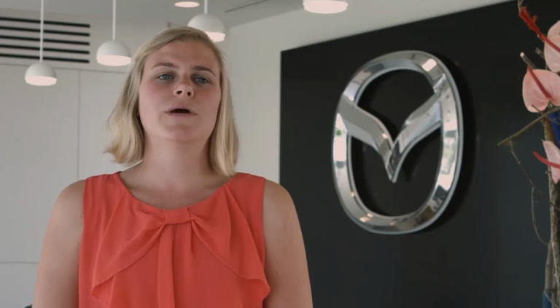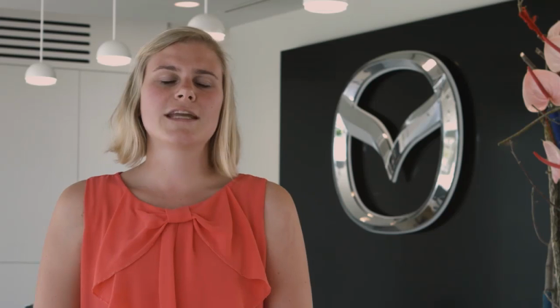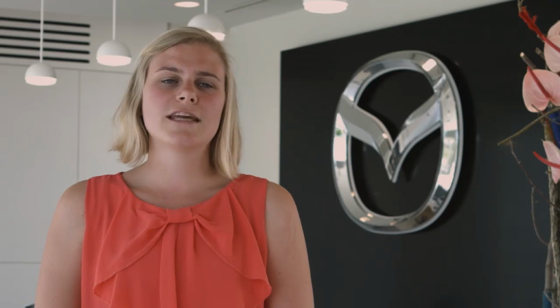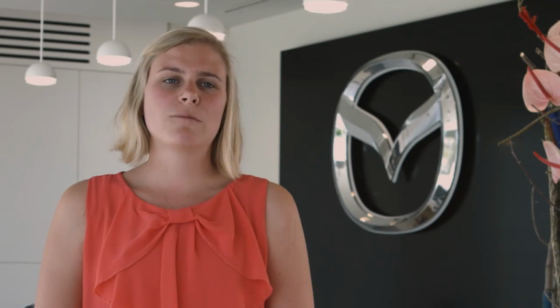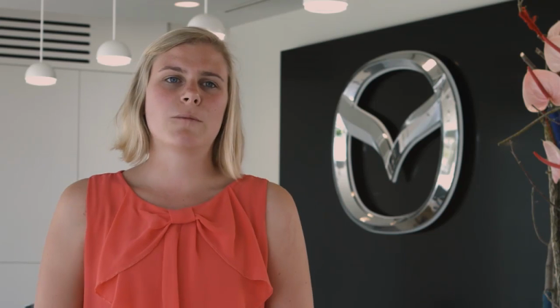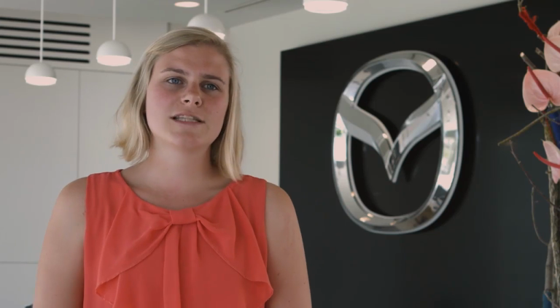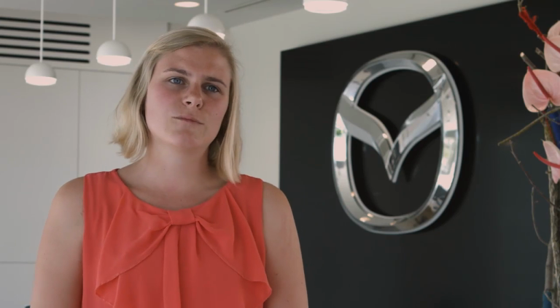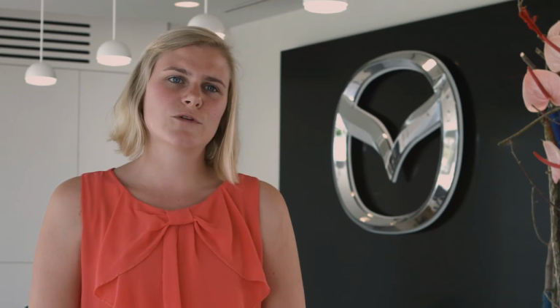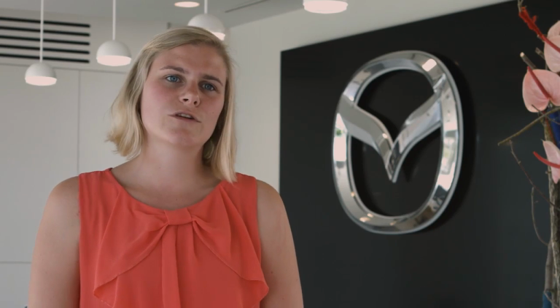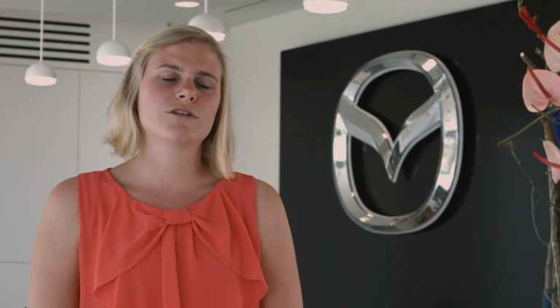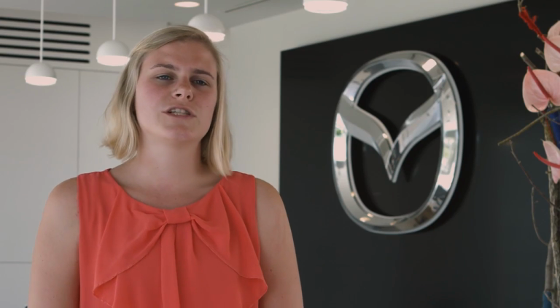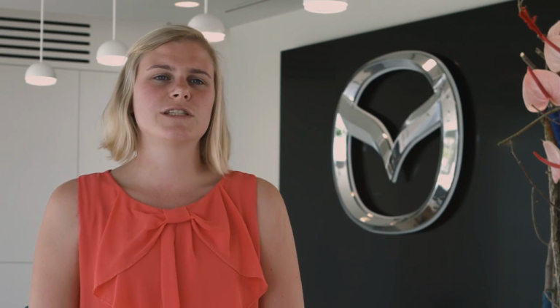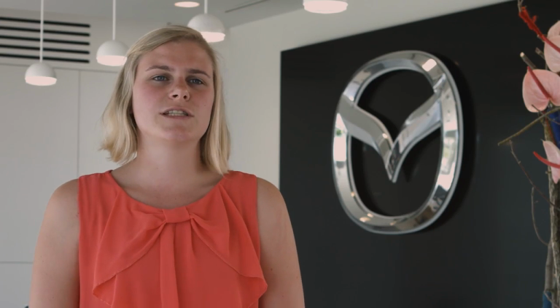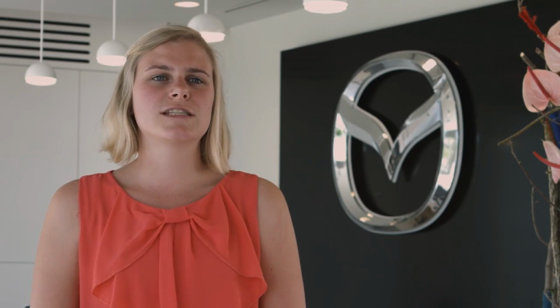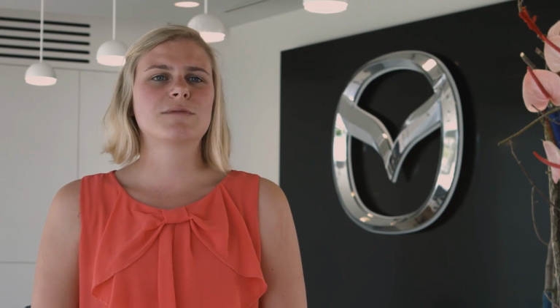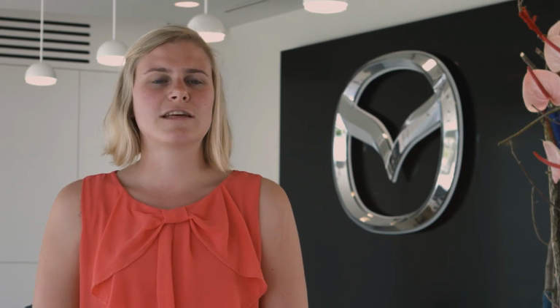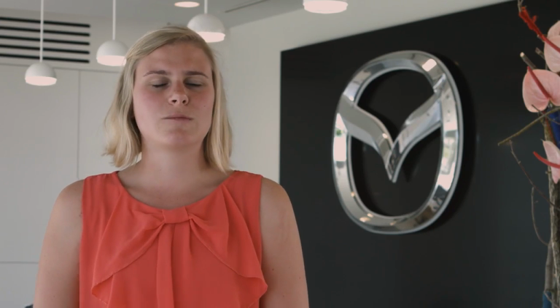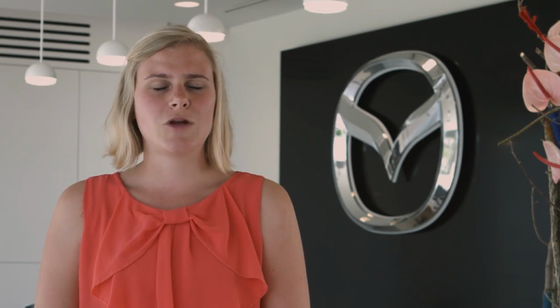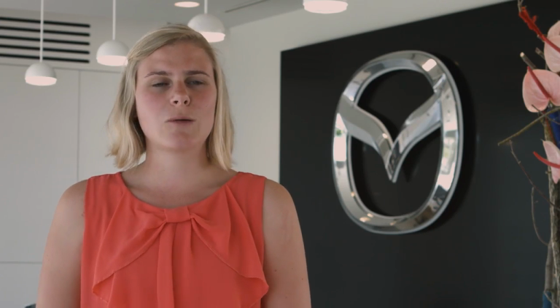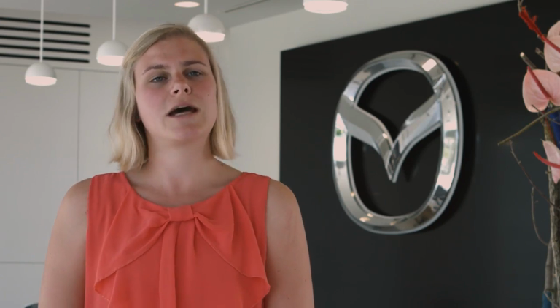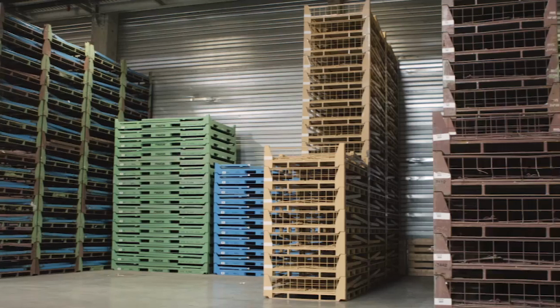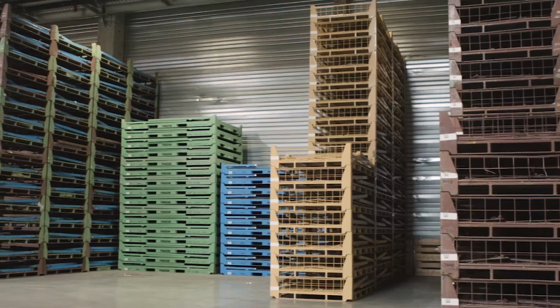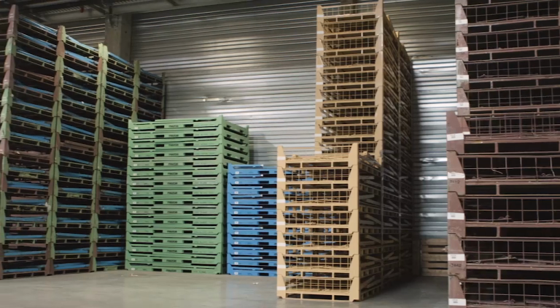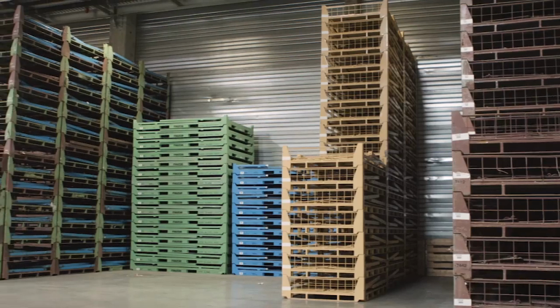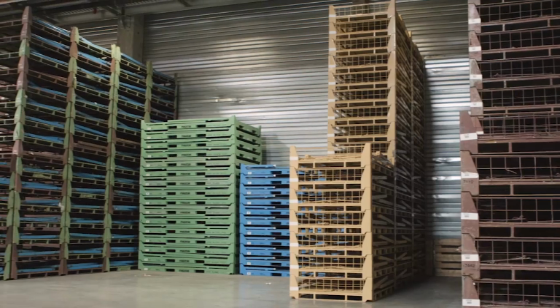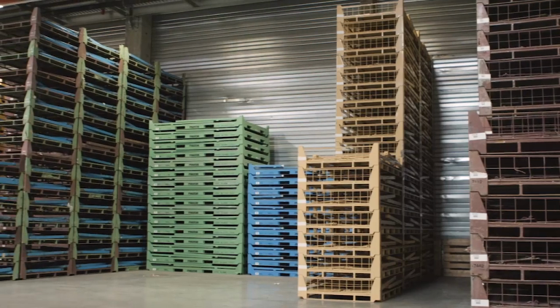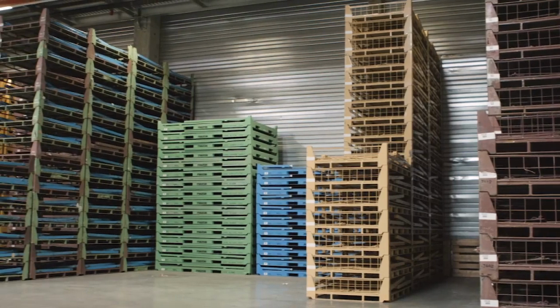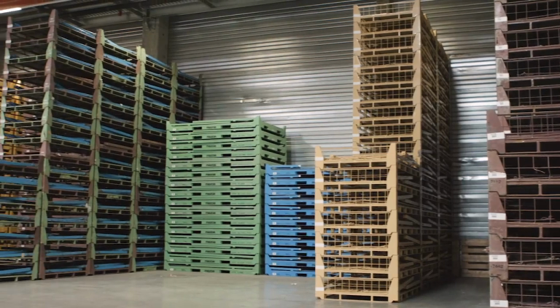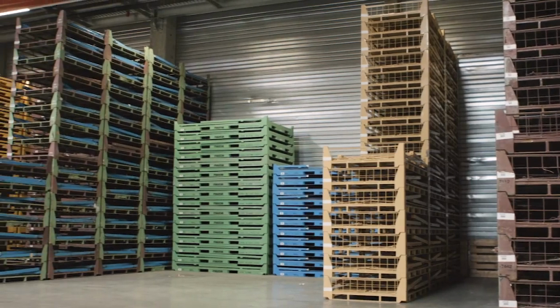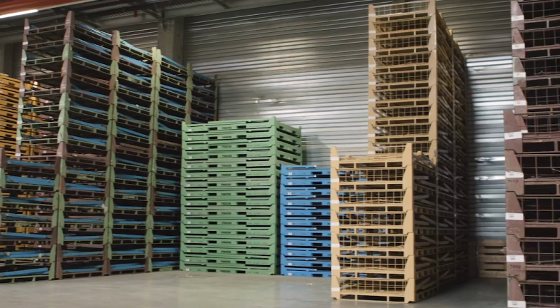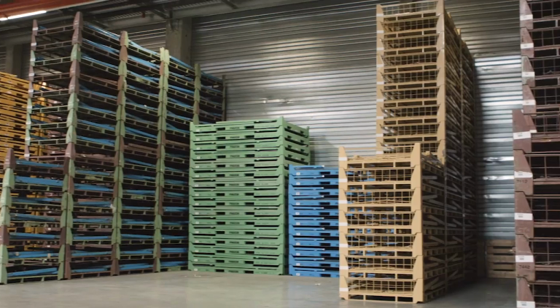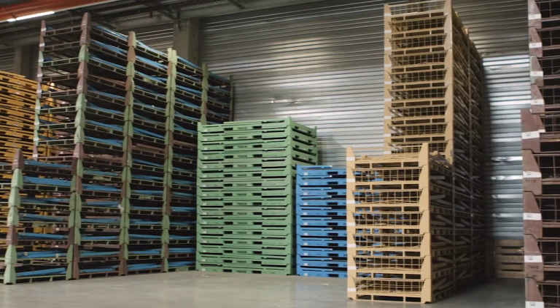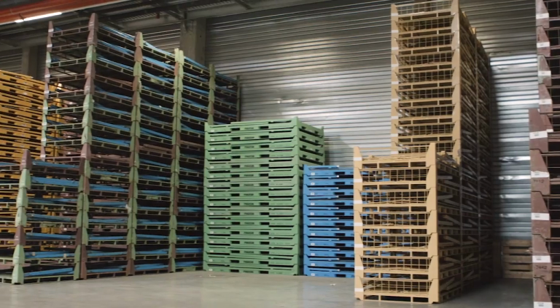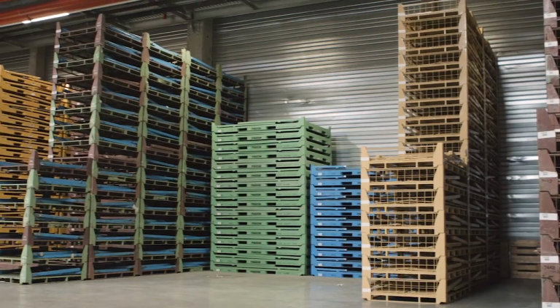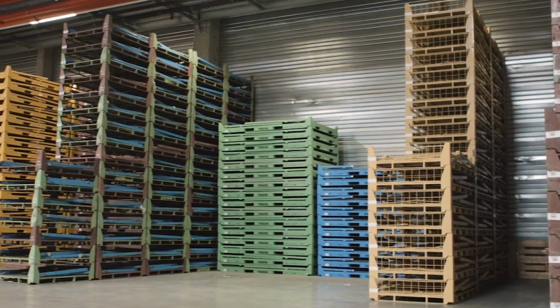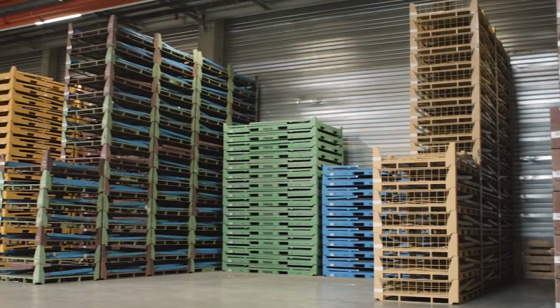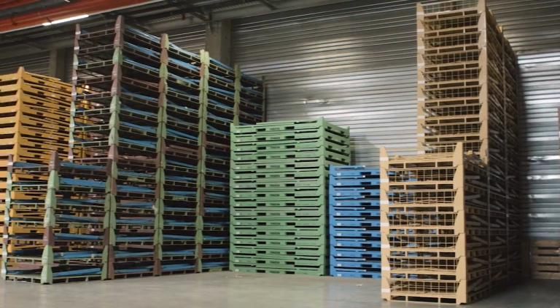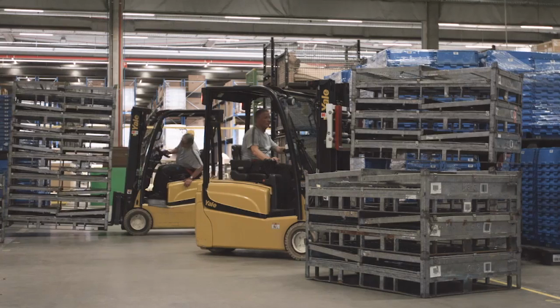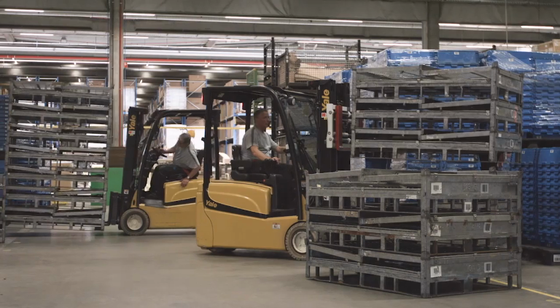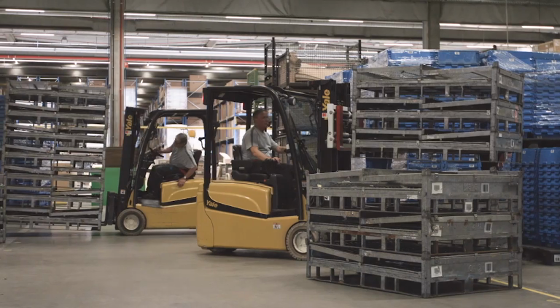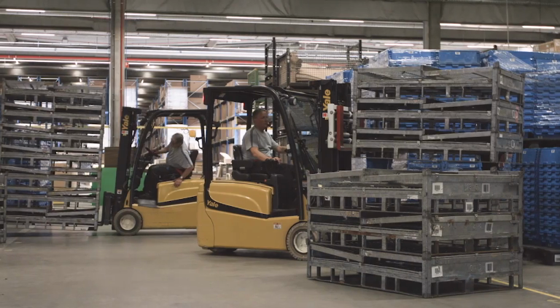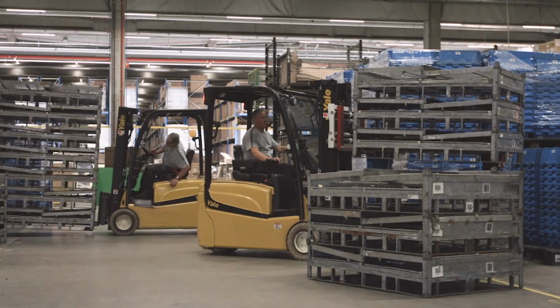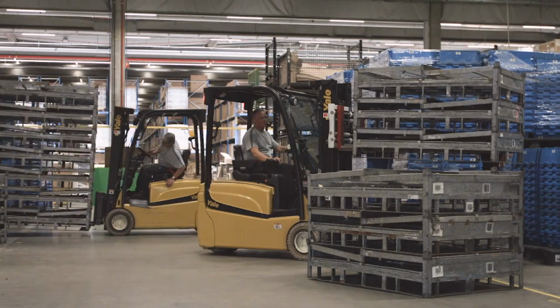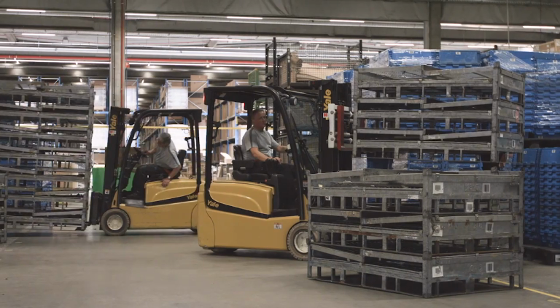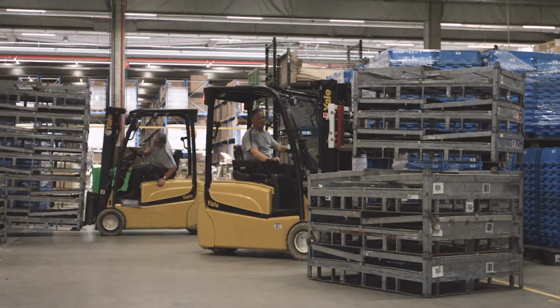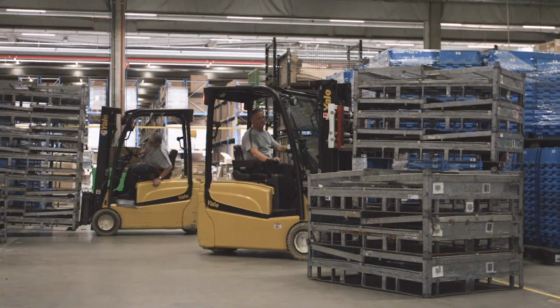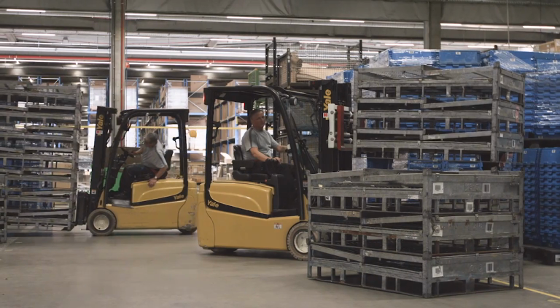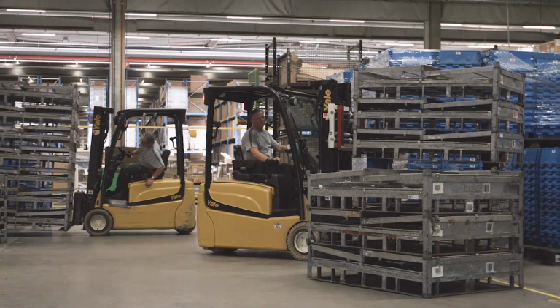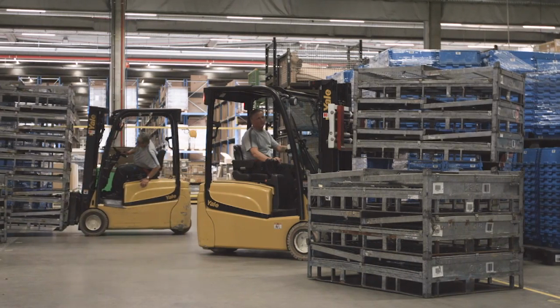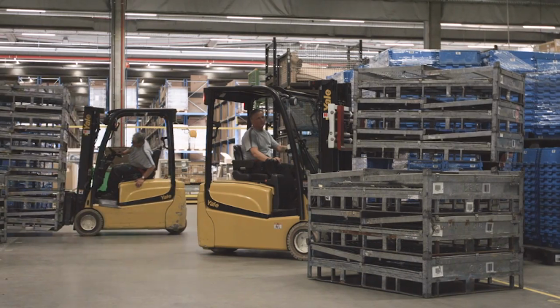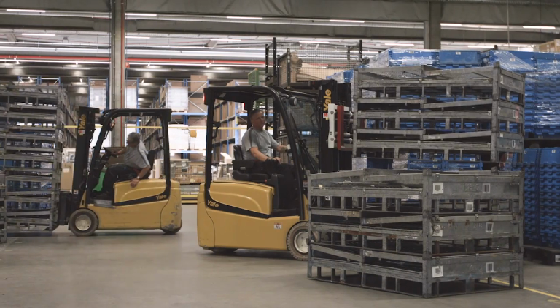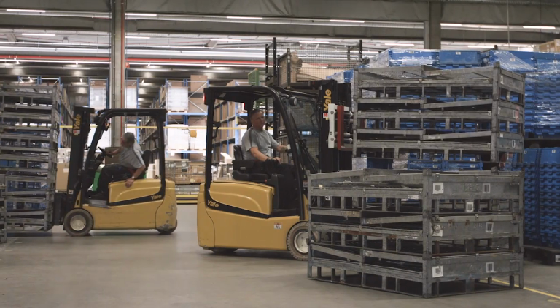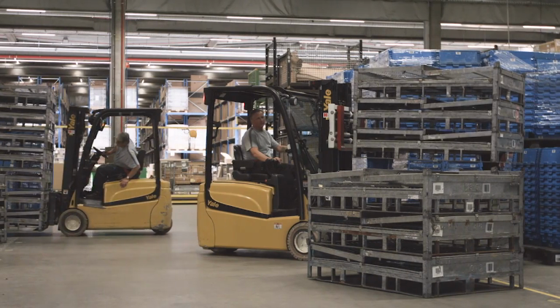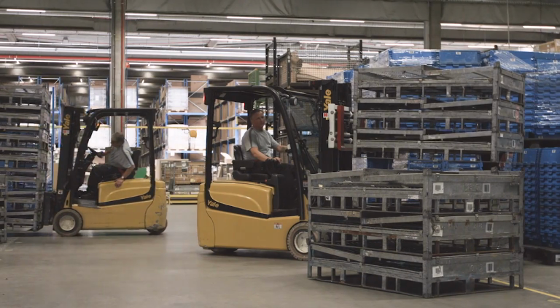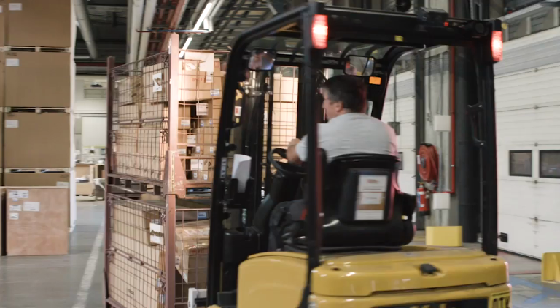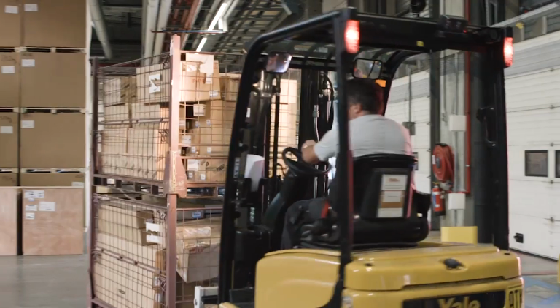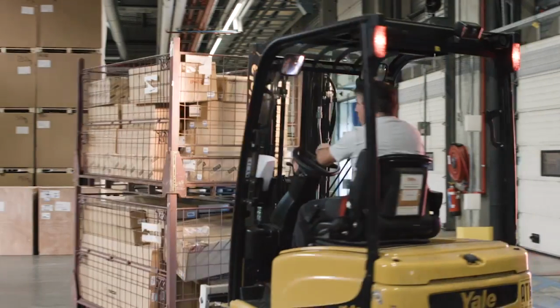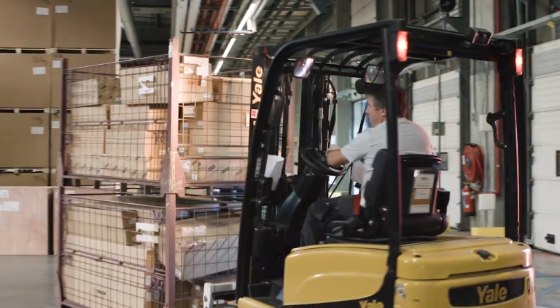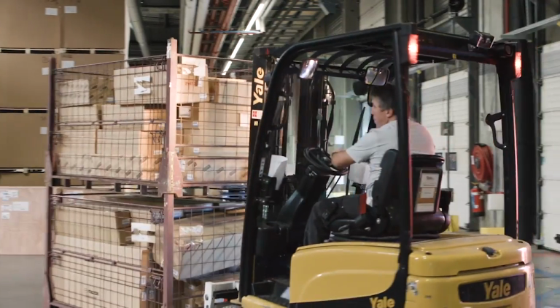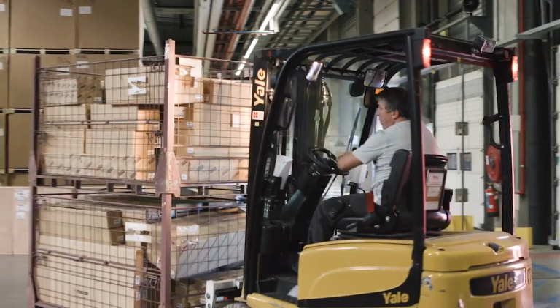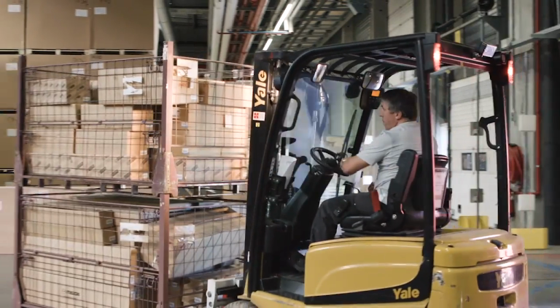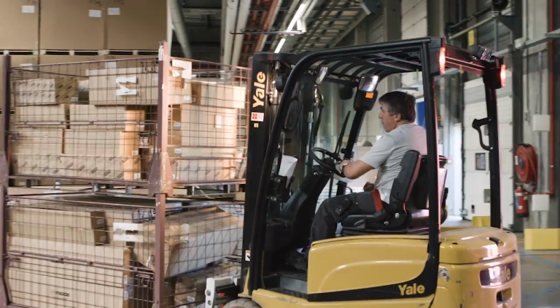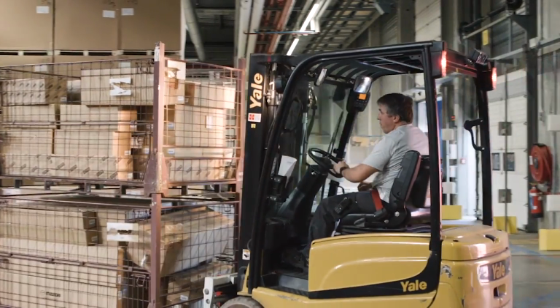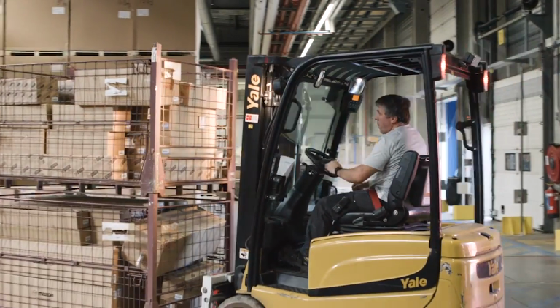At Mazda Motor Logistics, we use reusable cages and containers. These go to our dealers, so it's important to register them in our system.